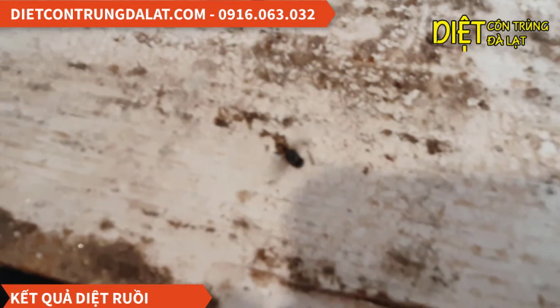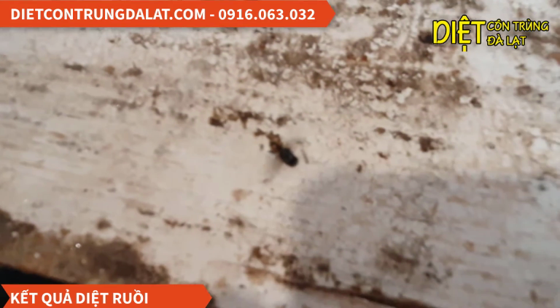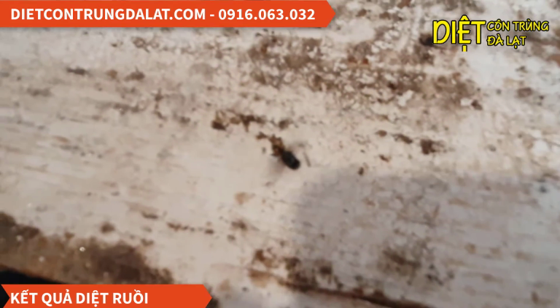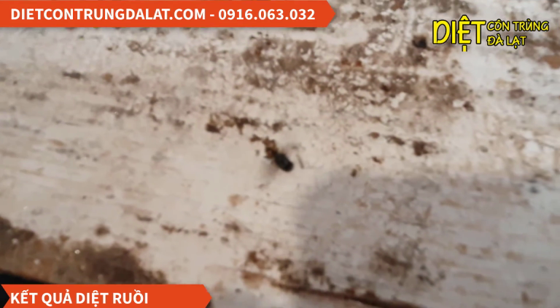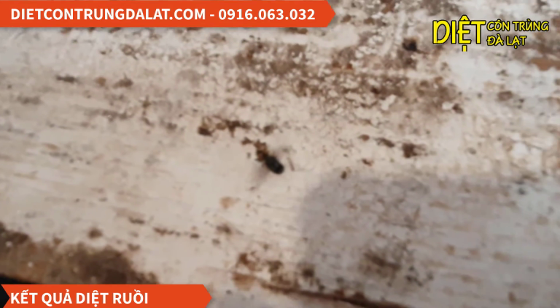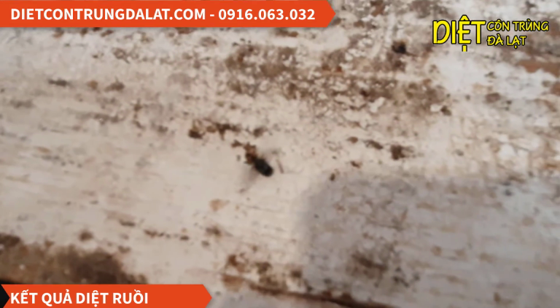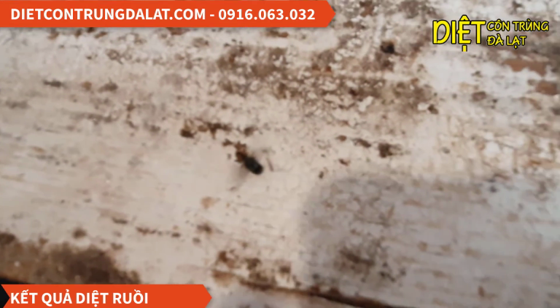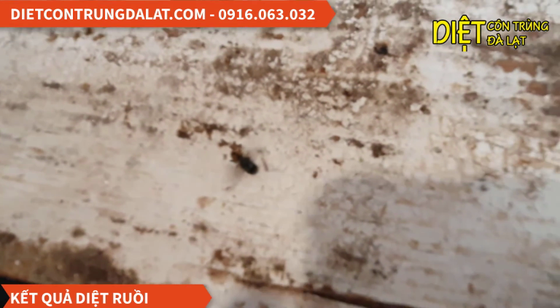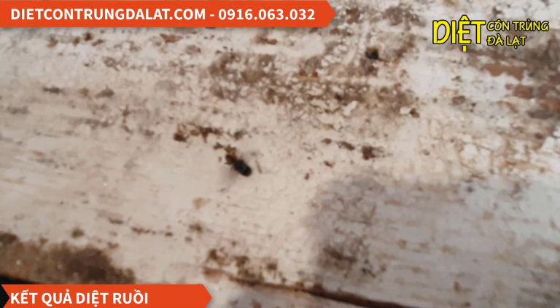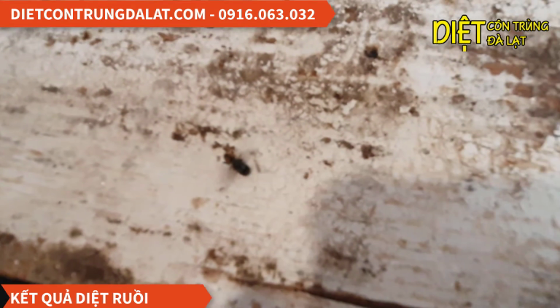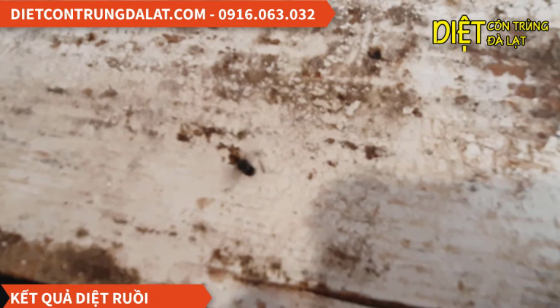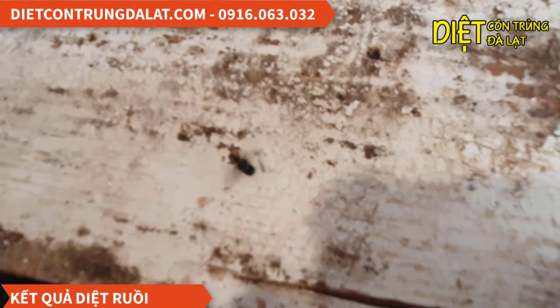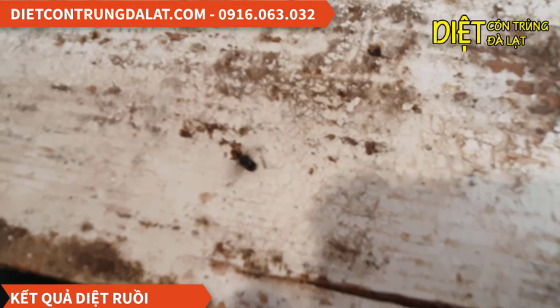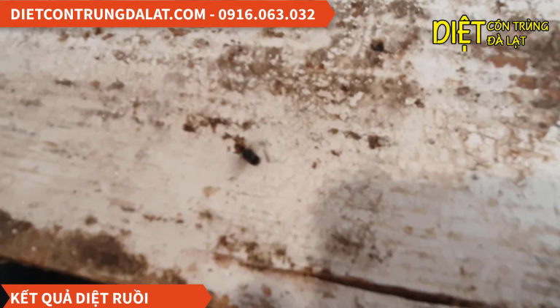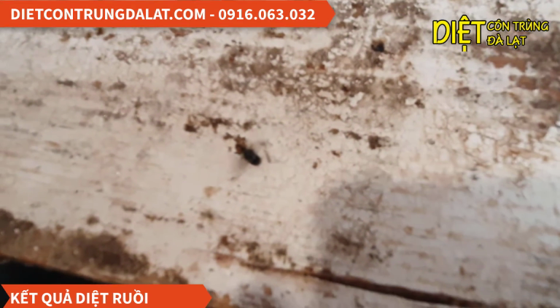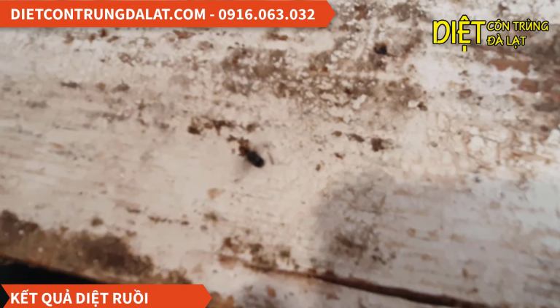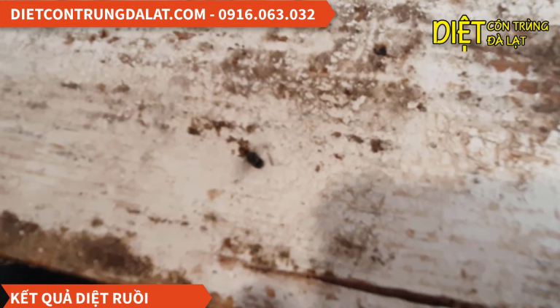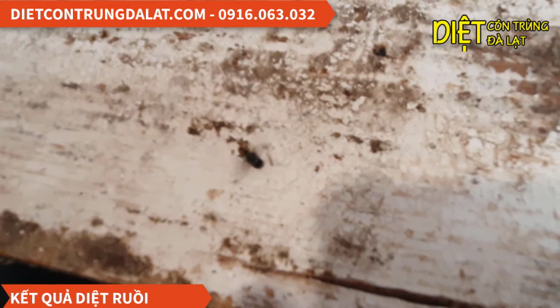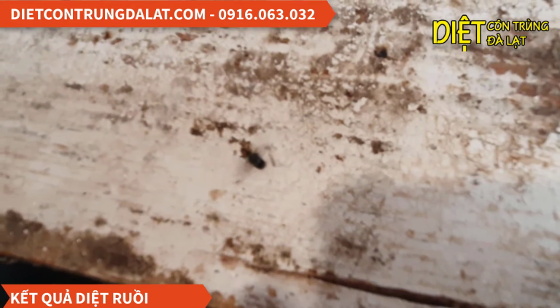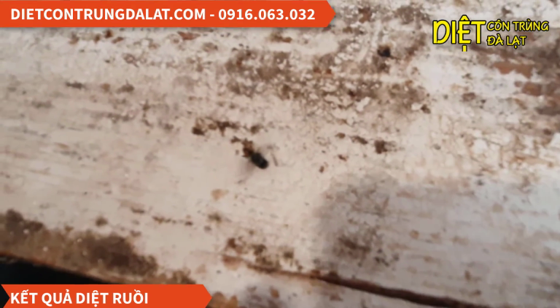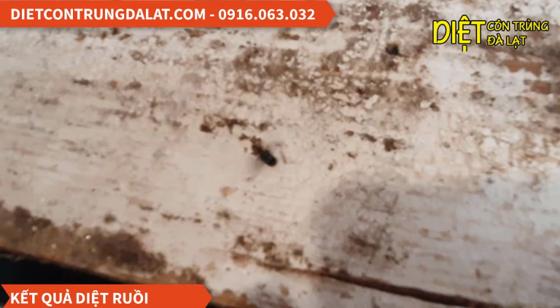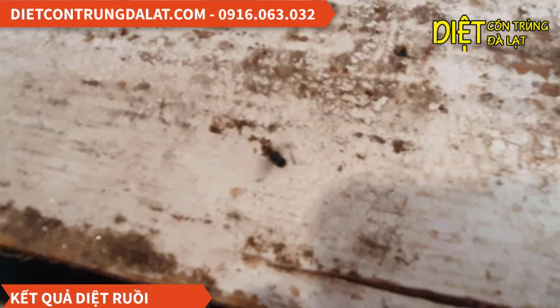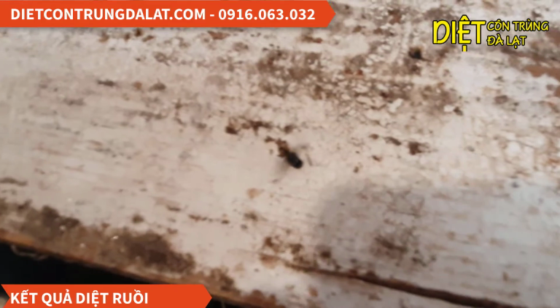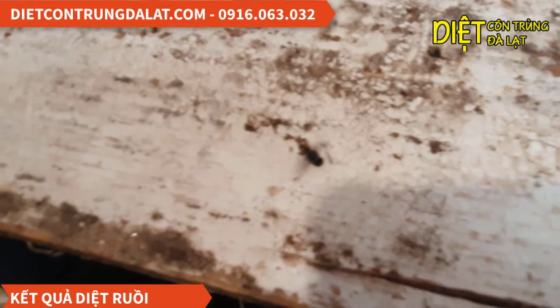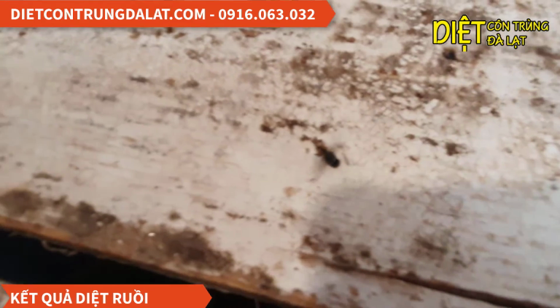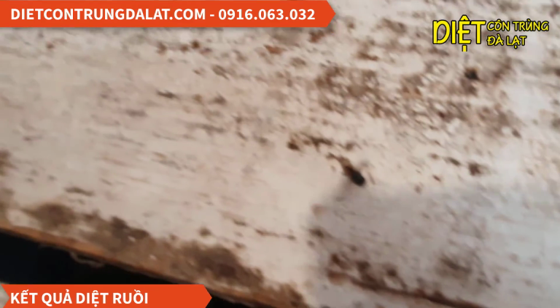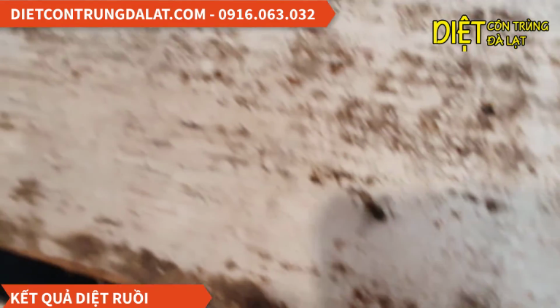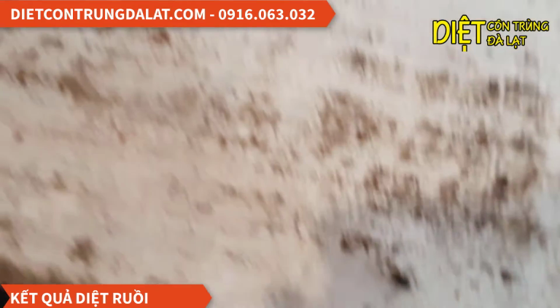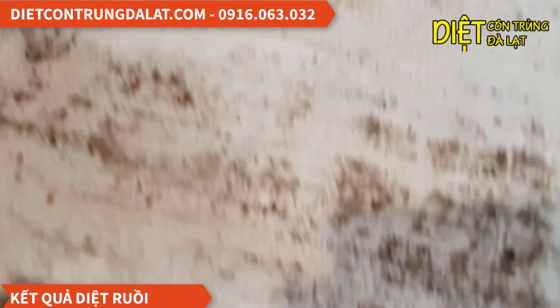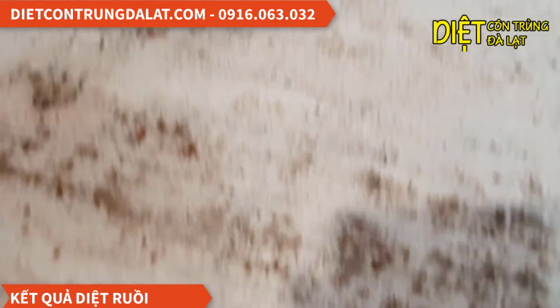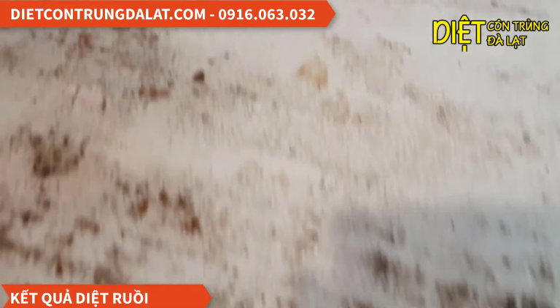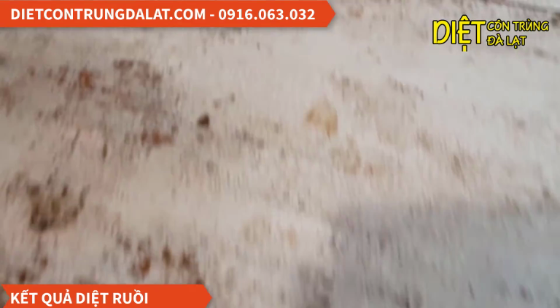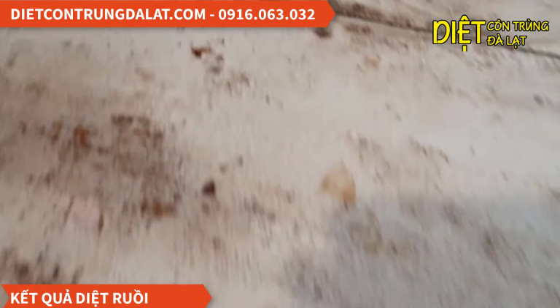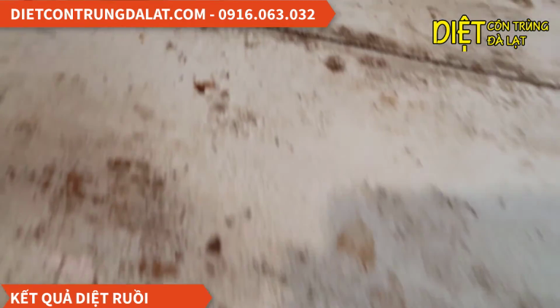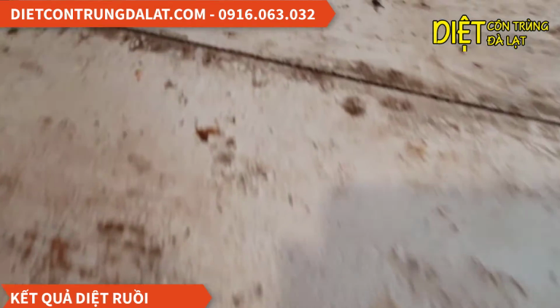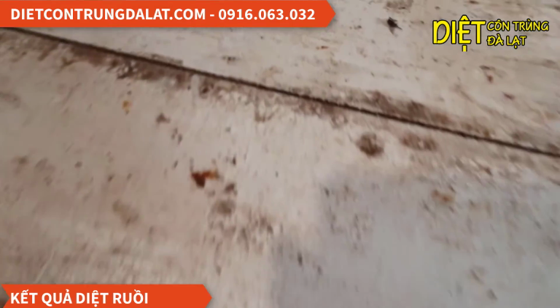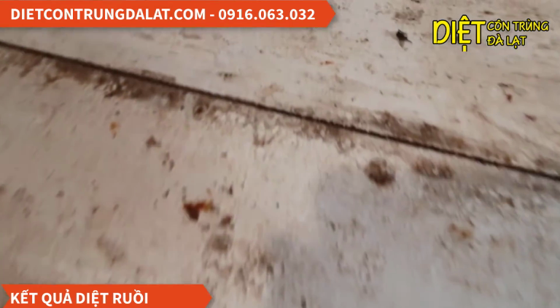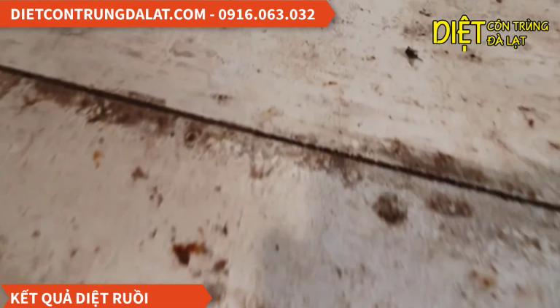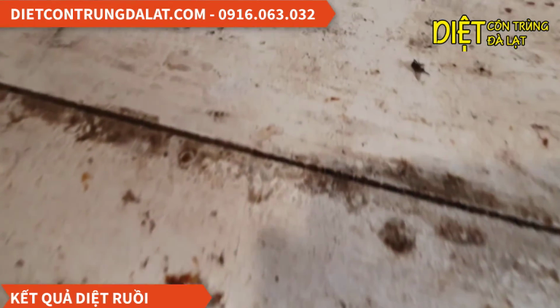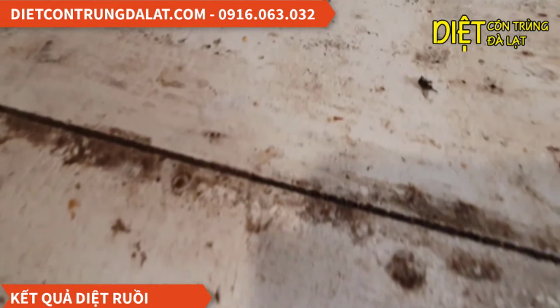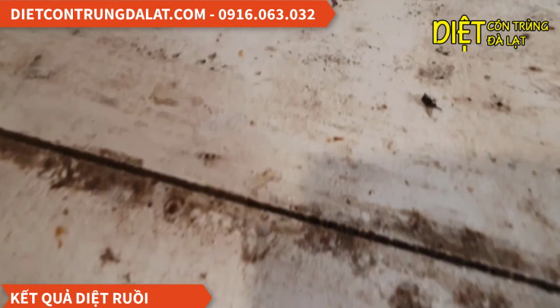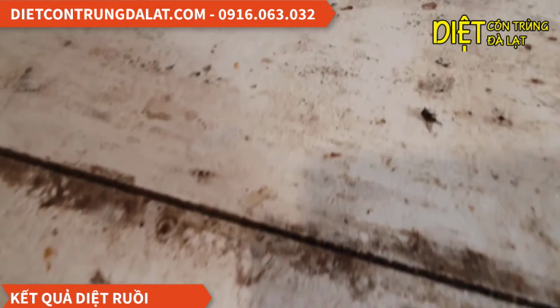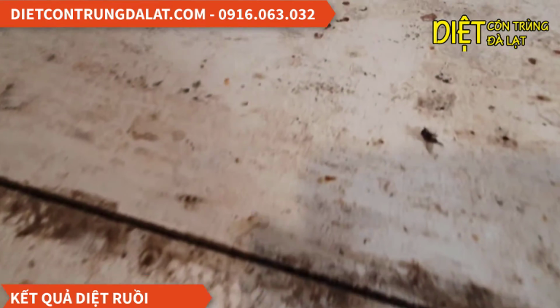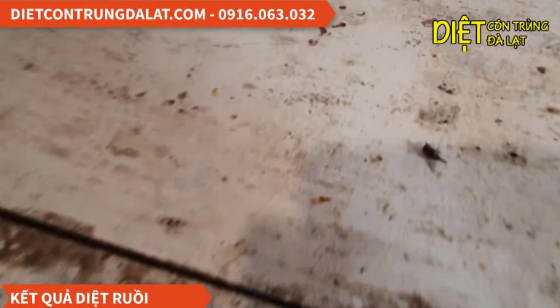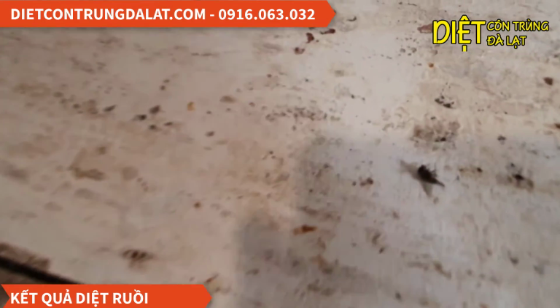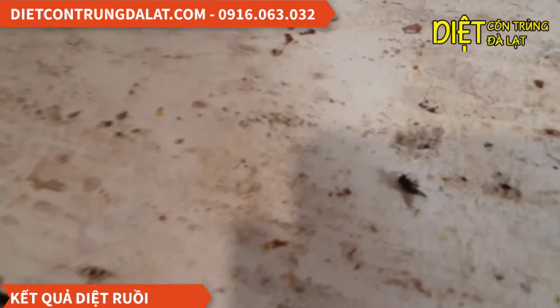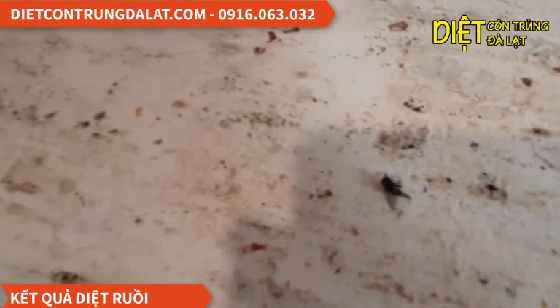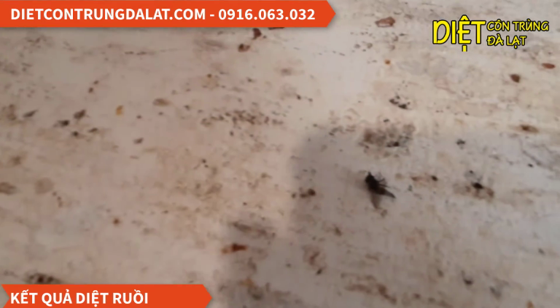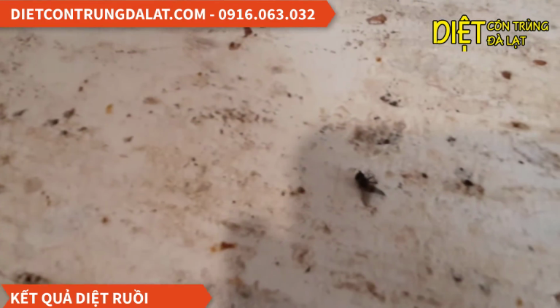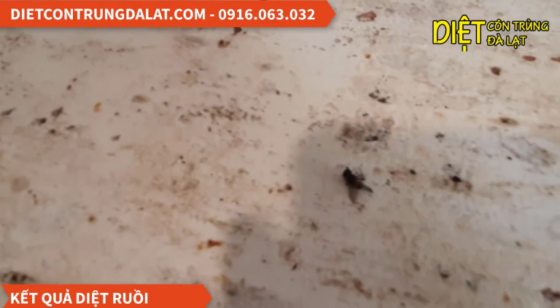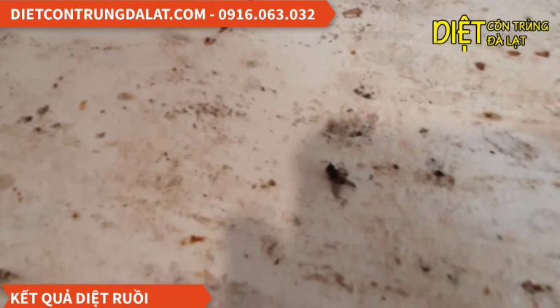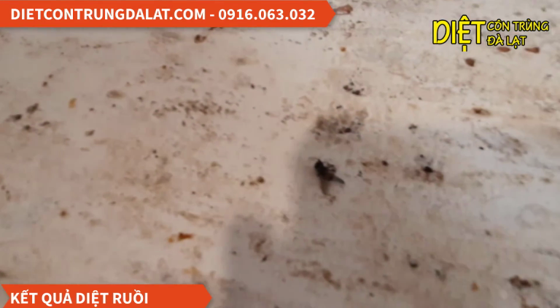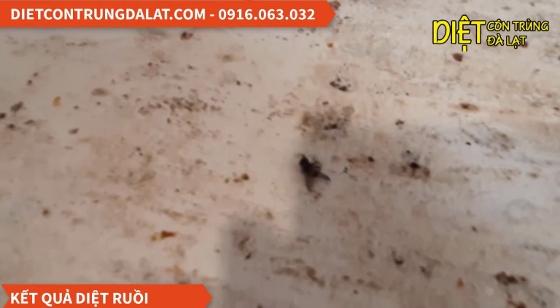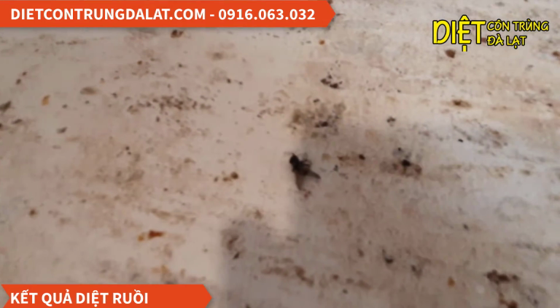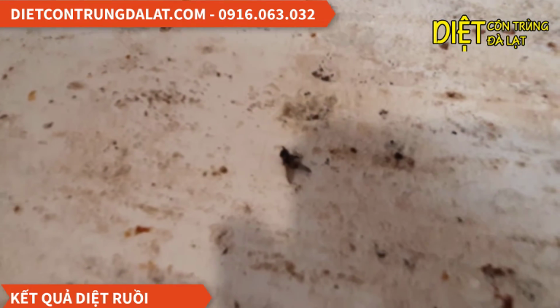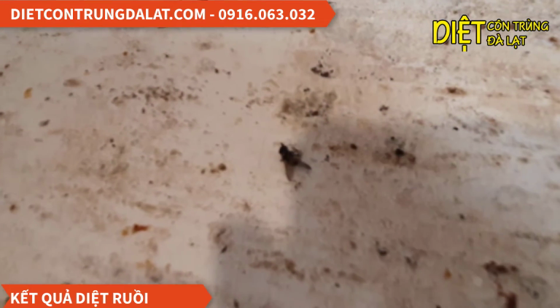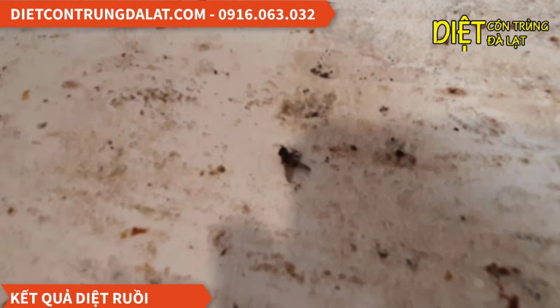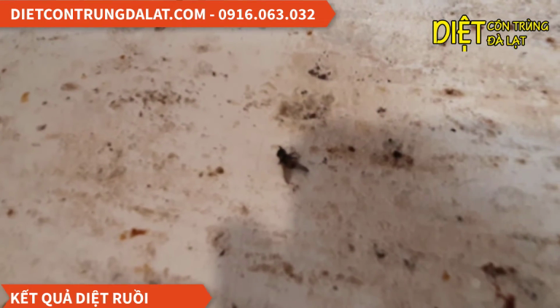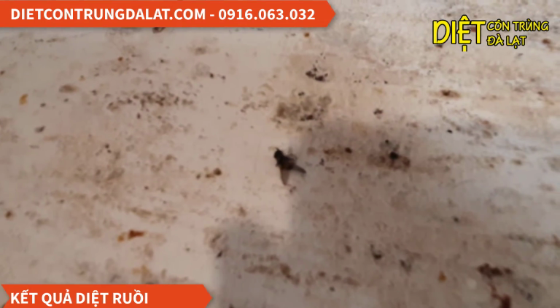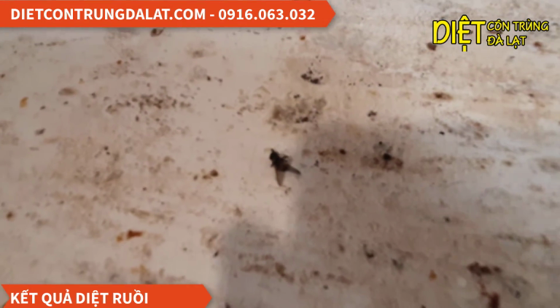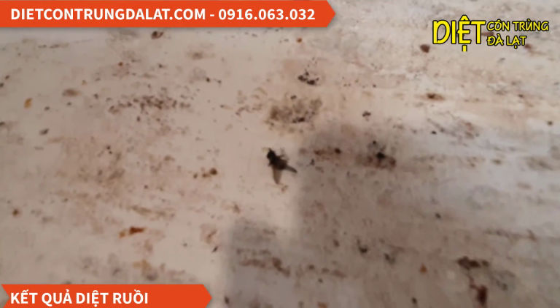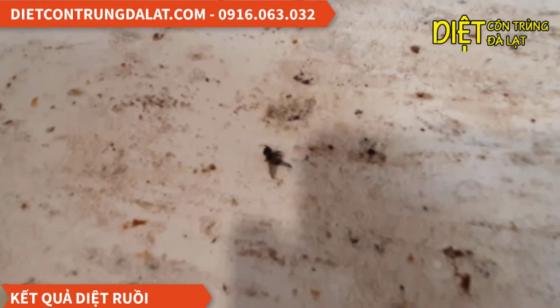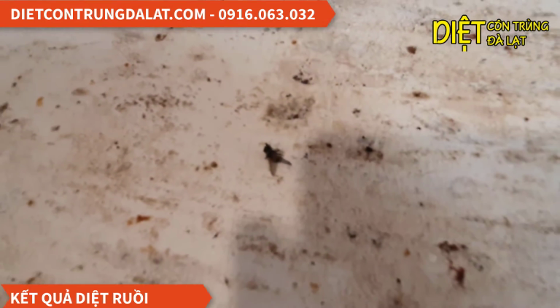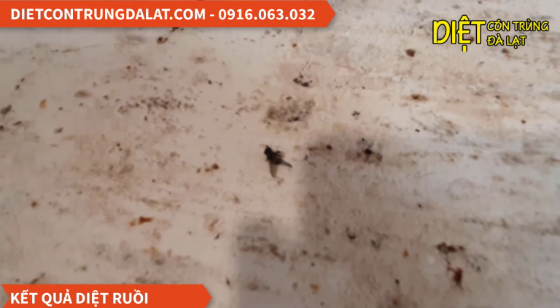Con này đang run cánh, các bạn thấy không? Đang trúng thuốc nè. Con này nó sắp chết rồi nè. Thấy chưa?